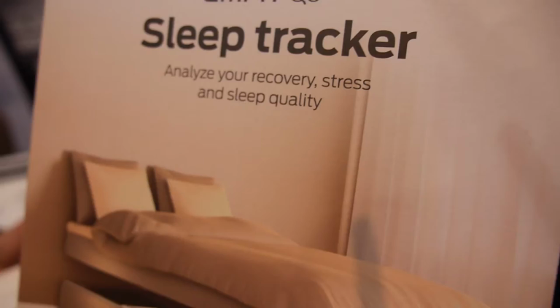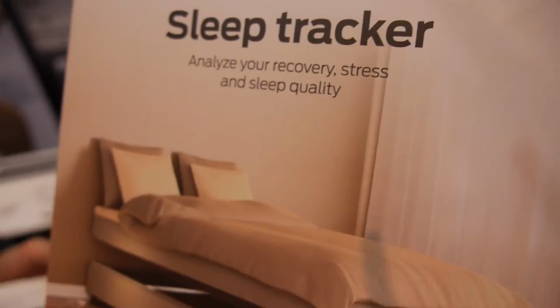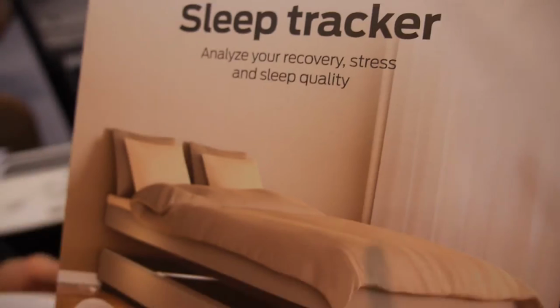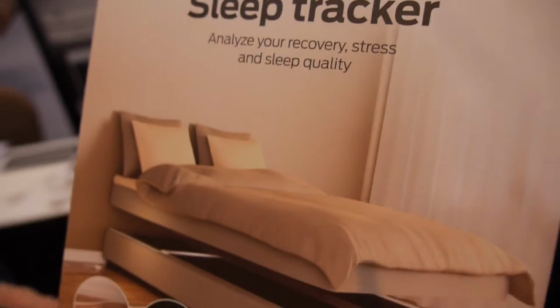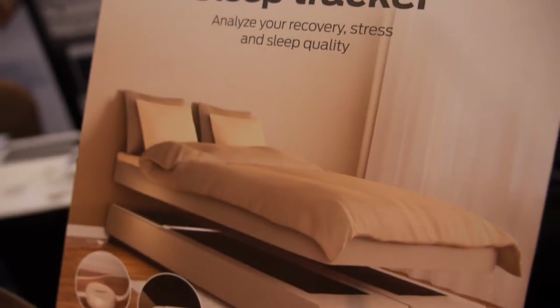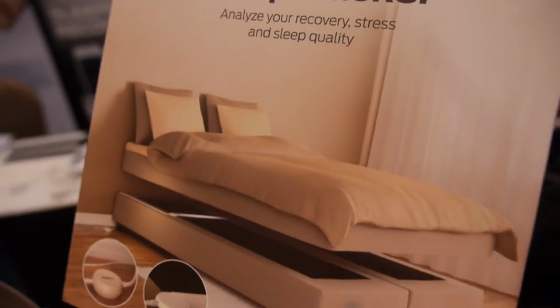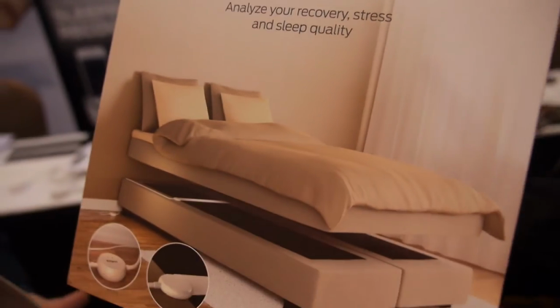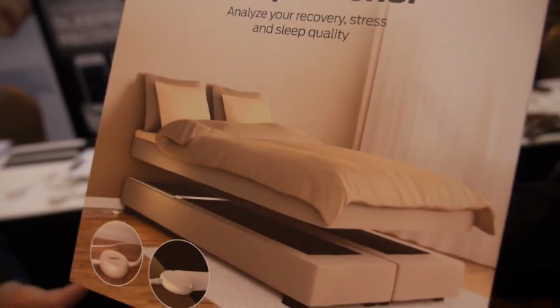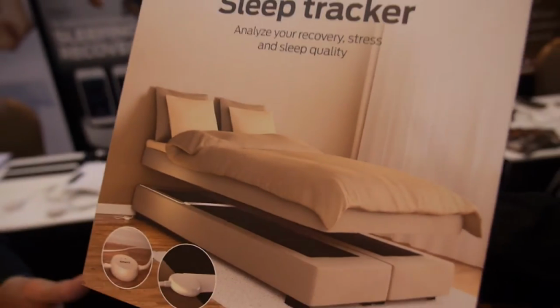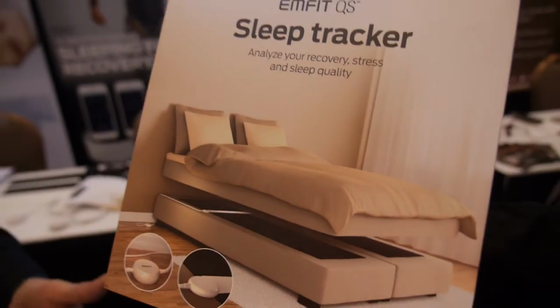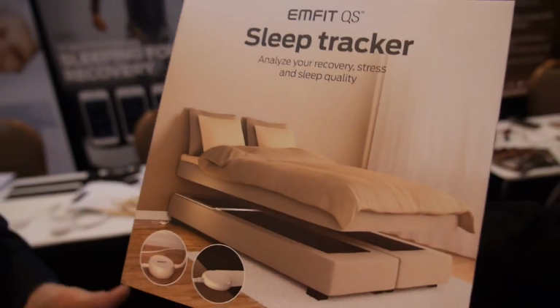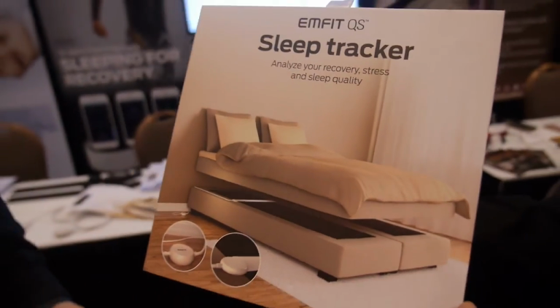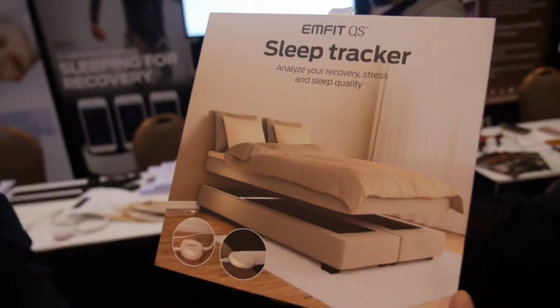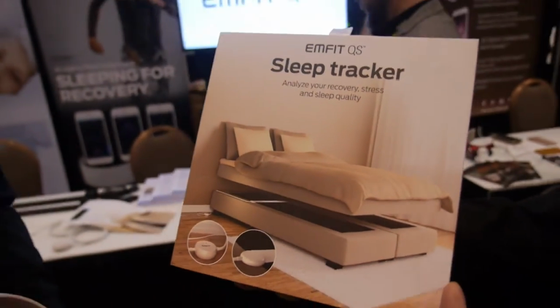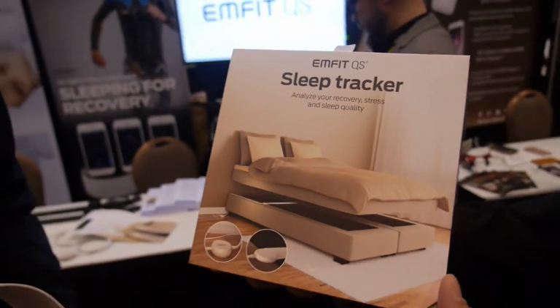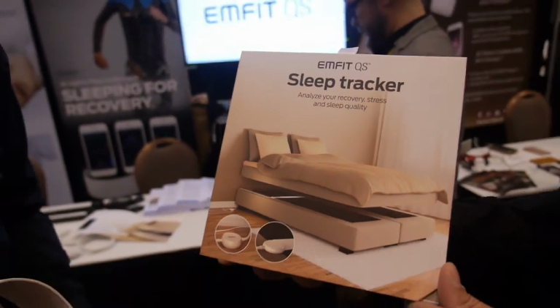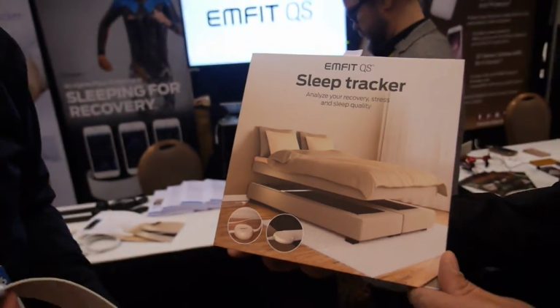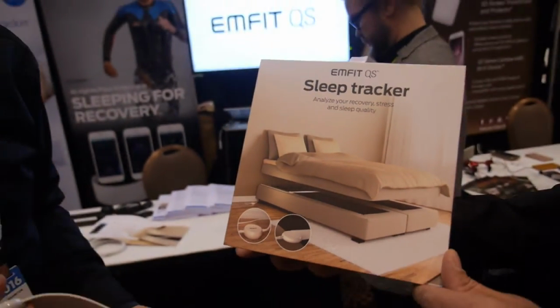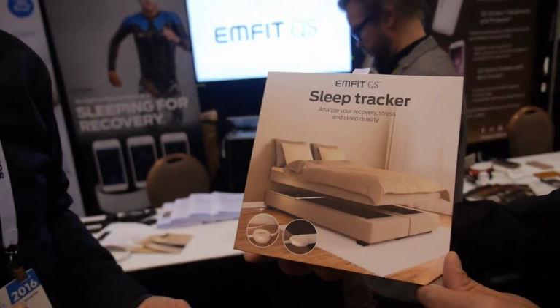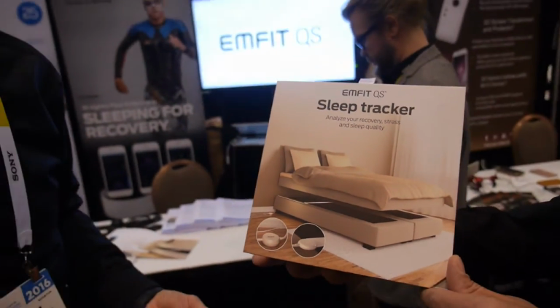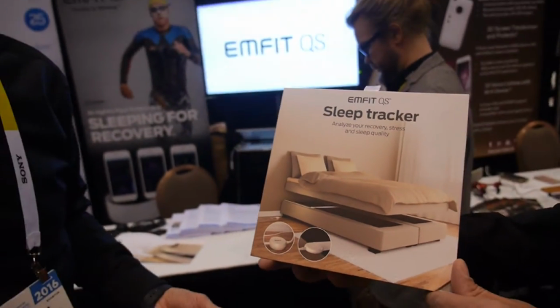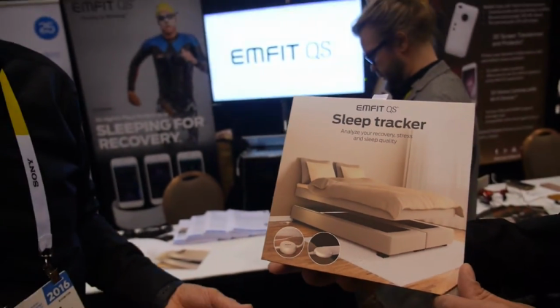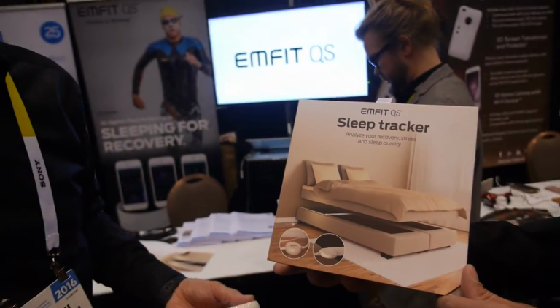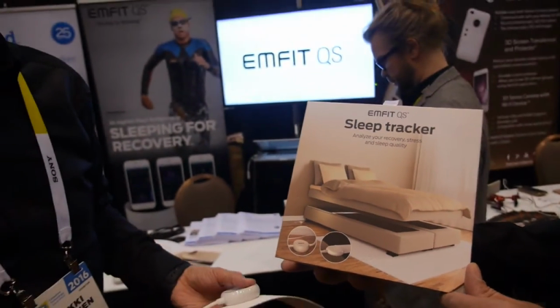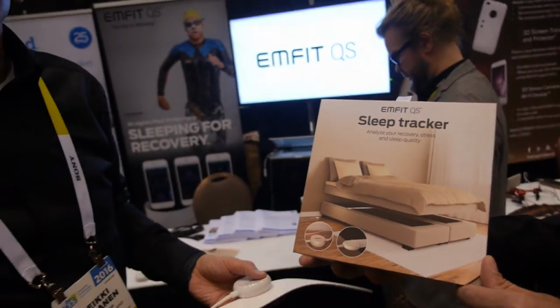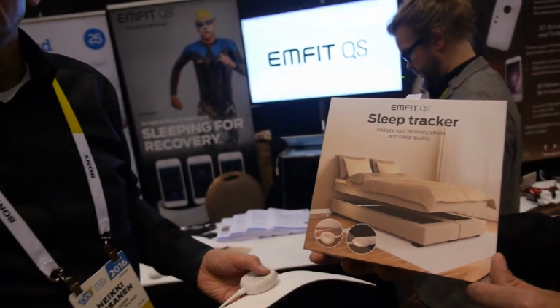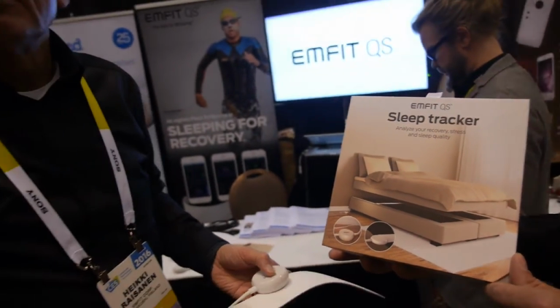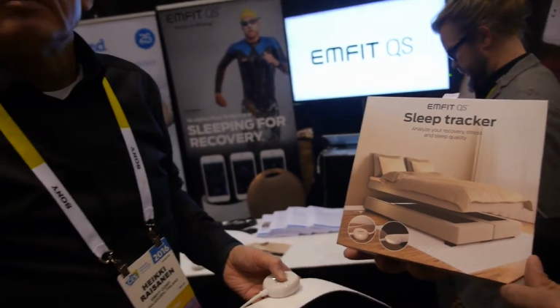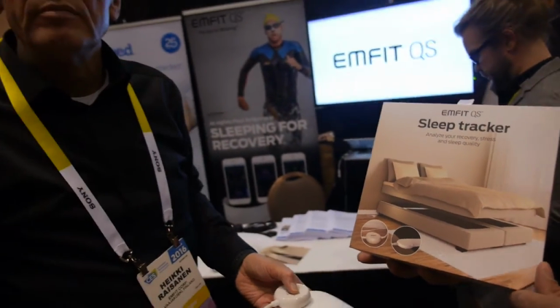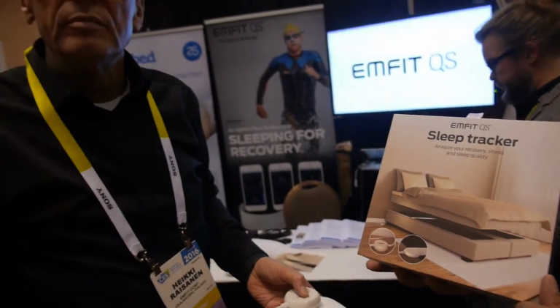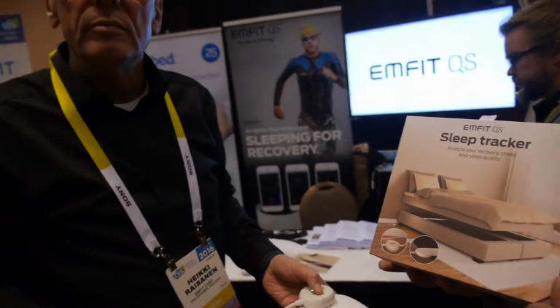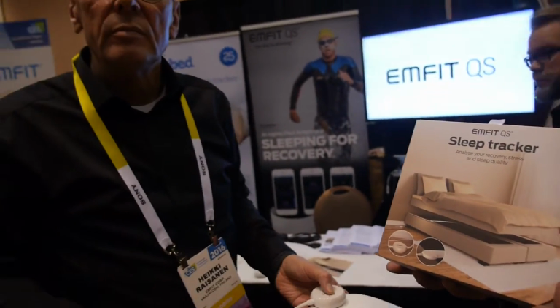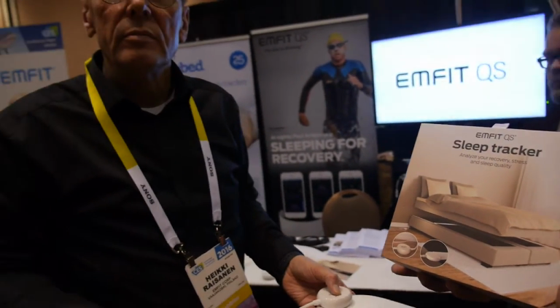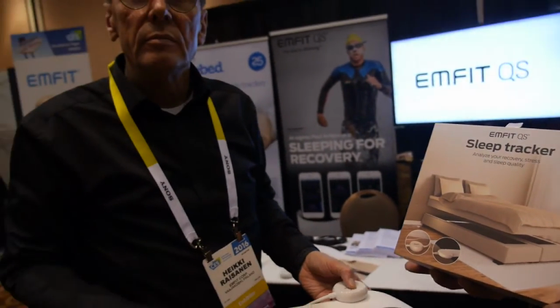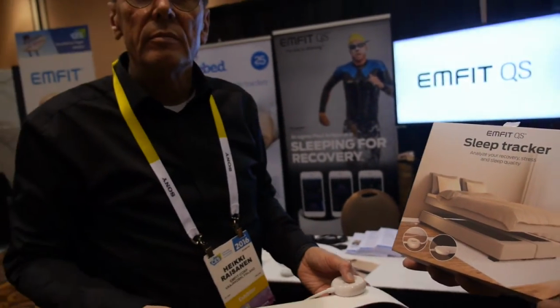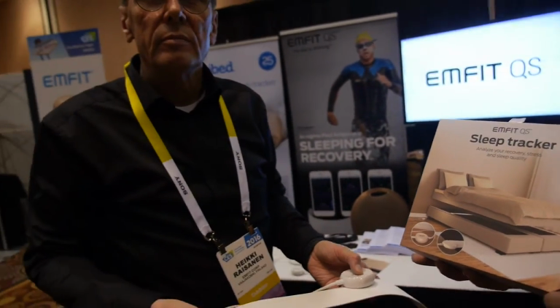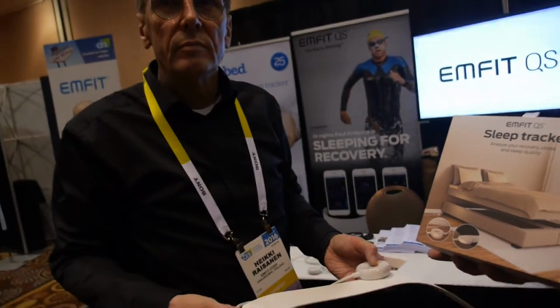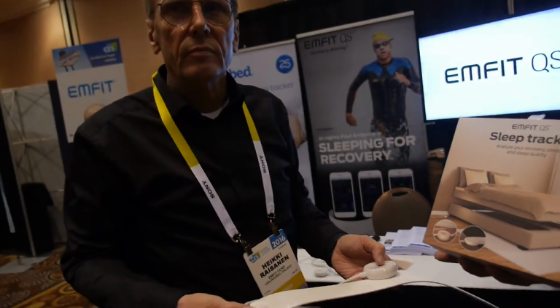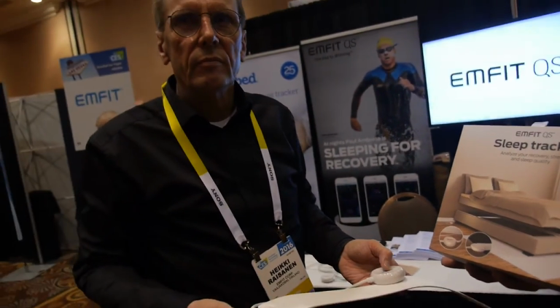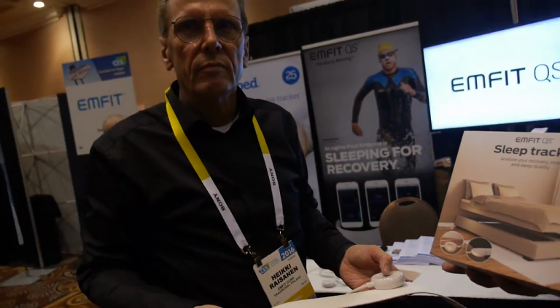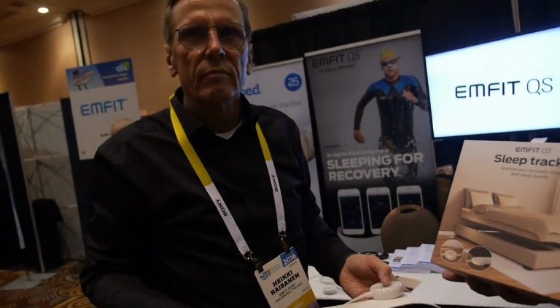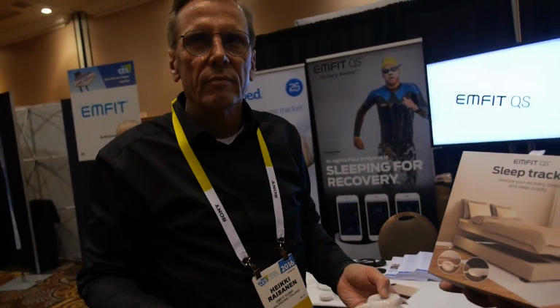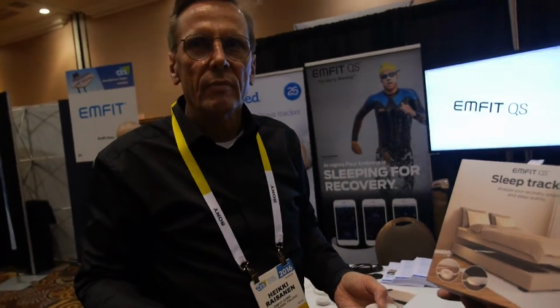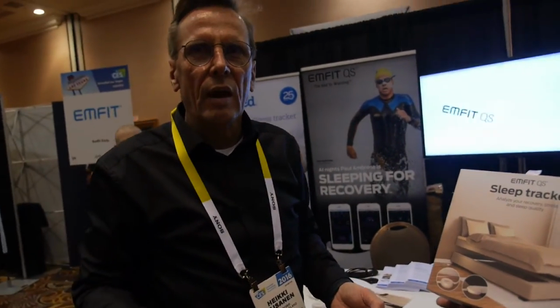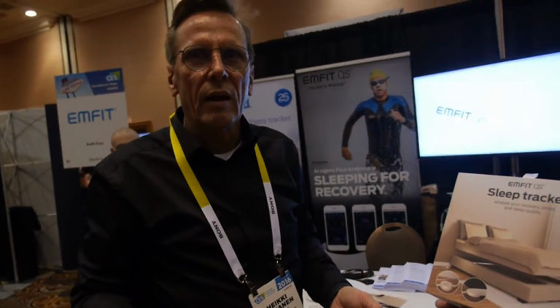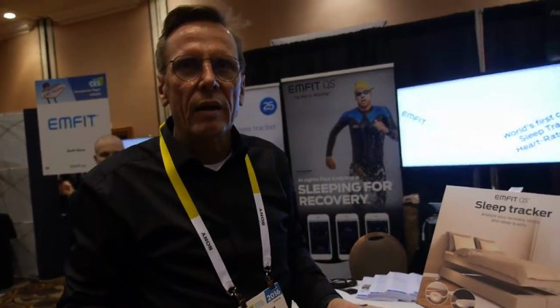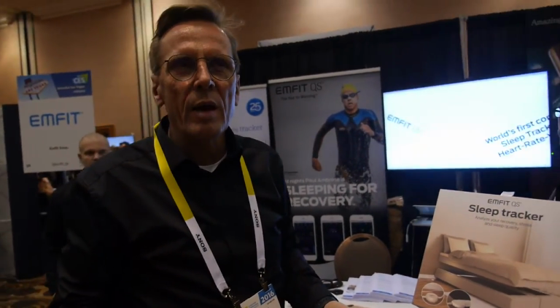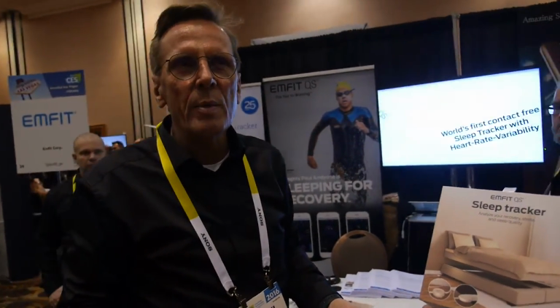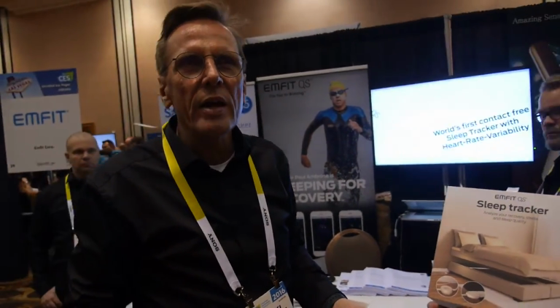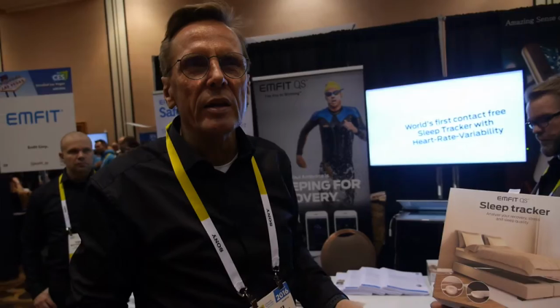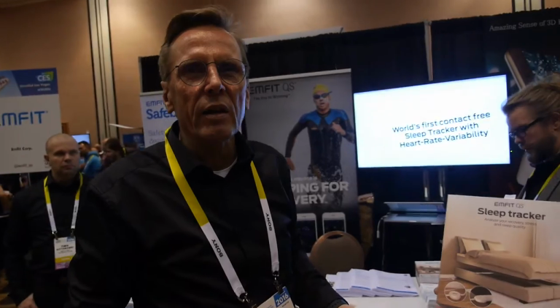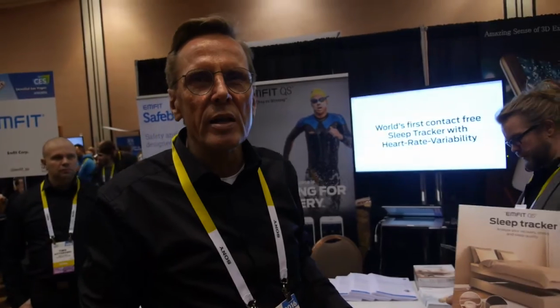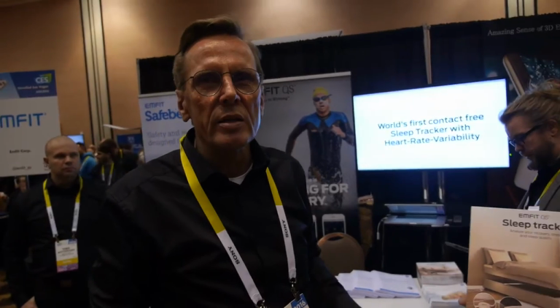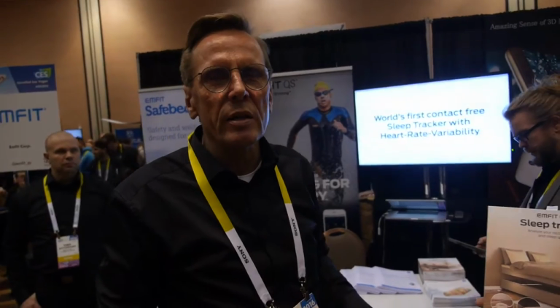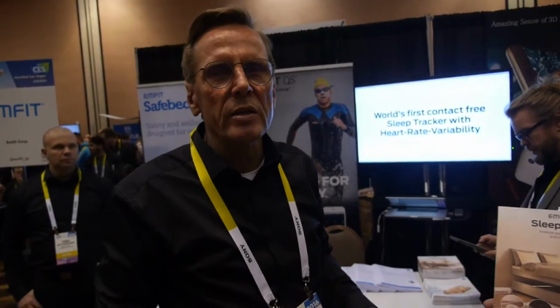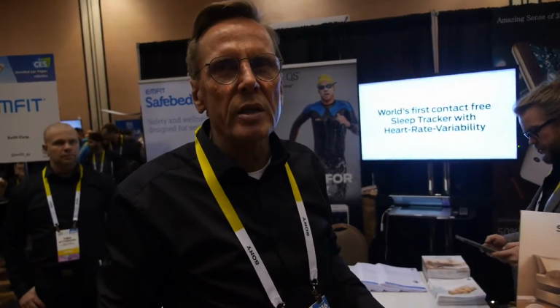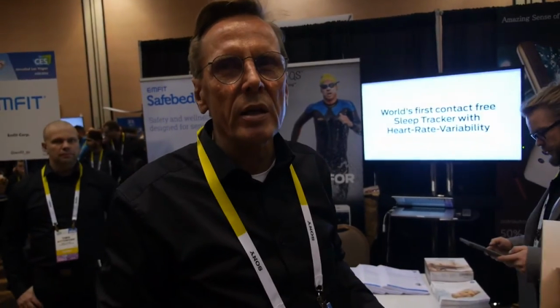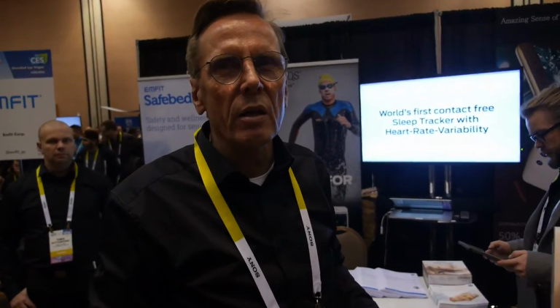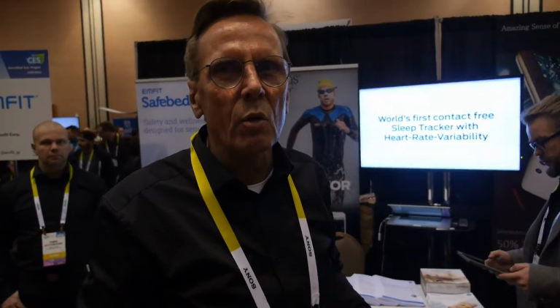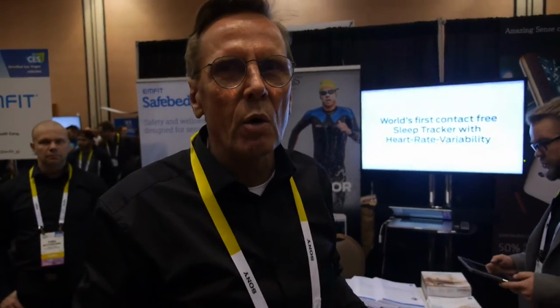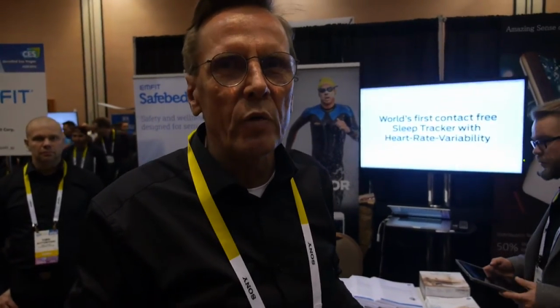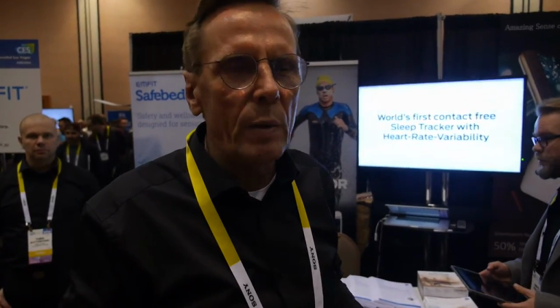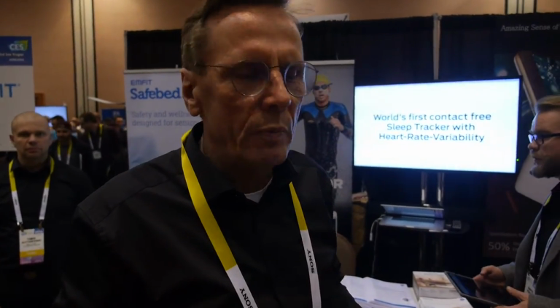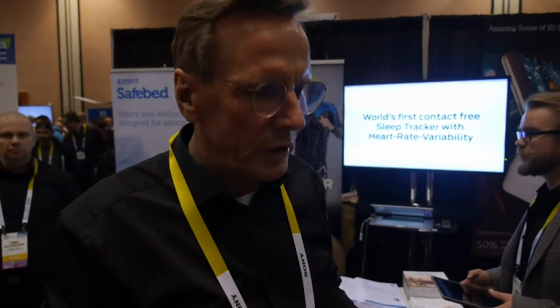We're here with the M-Fit QS, the sleep tracker. I'm Heik Rääsen, the CEO of M-Fit.